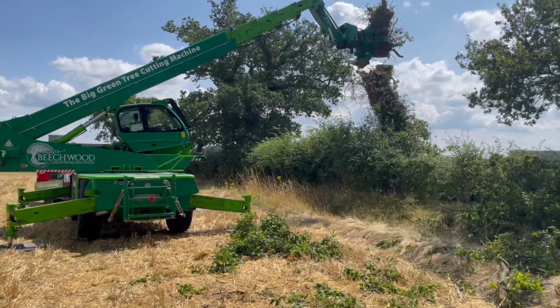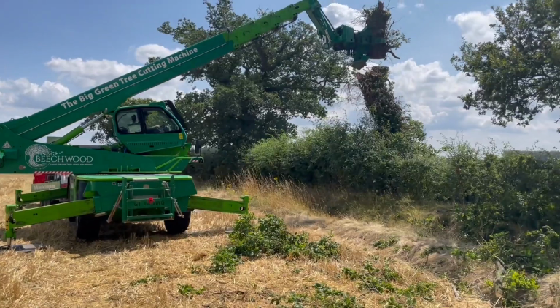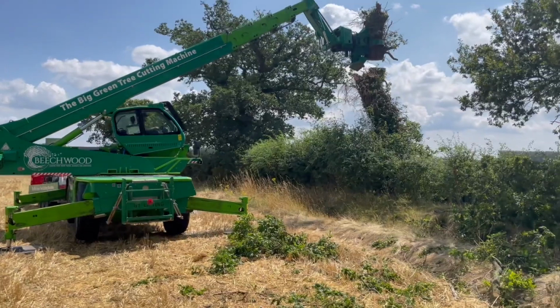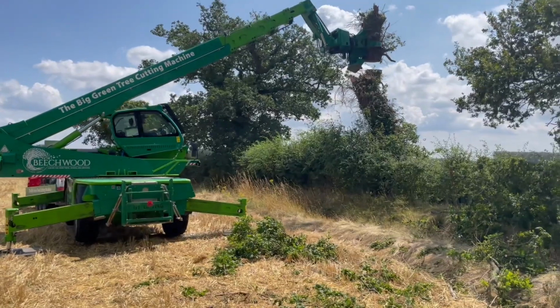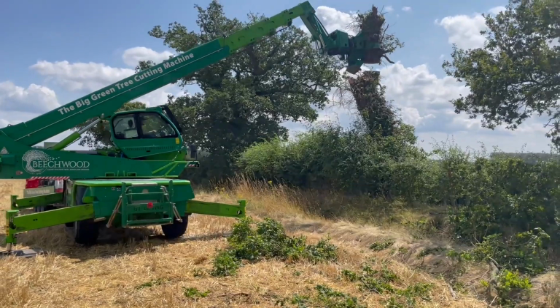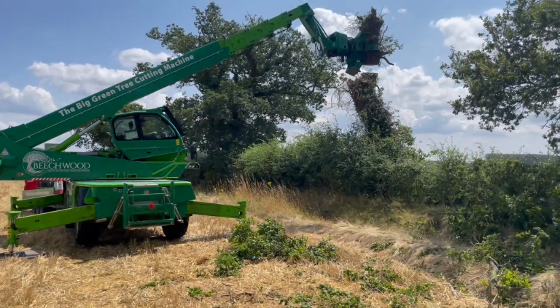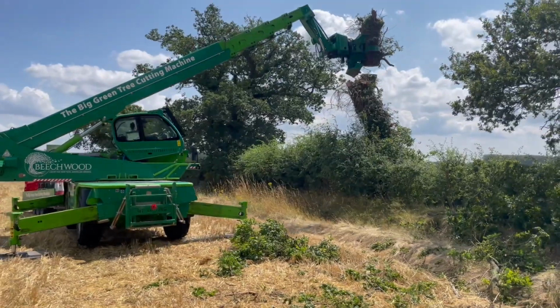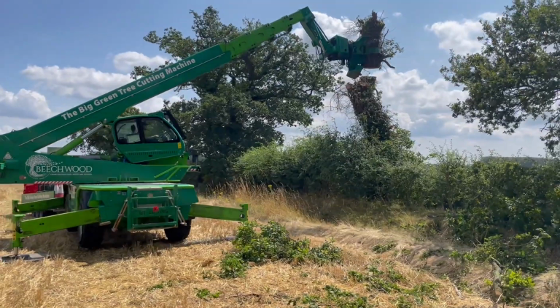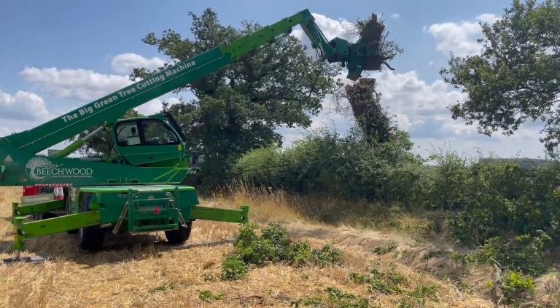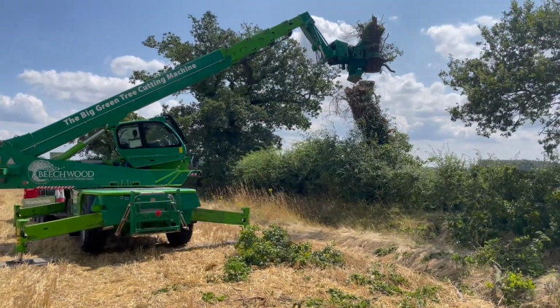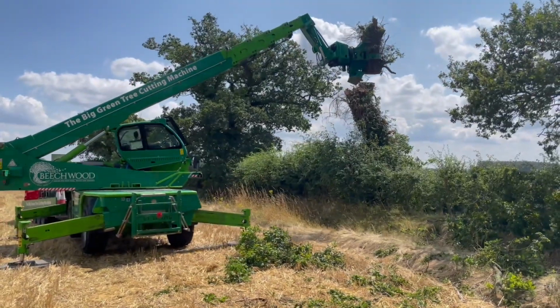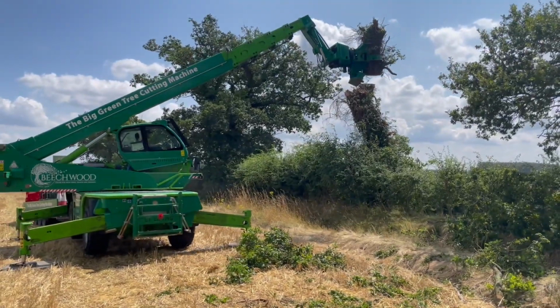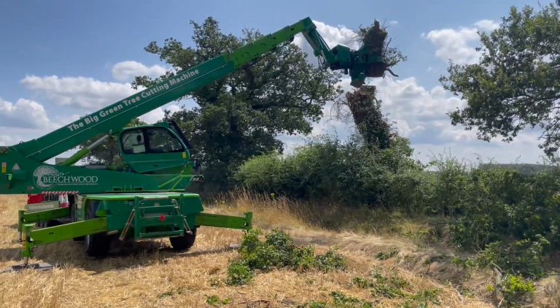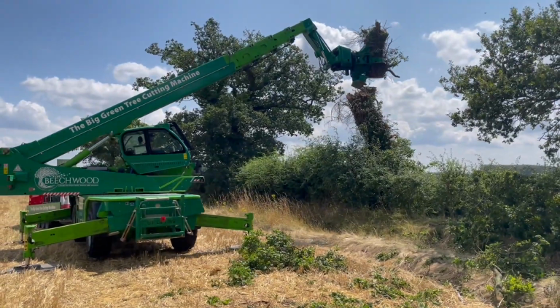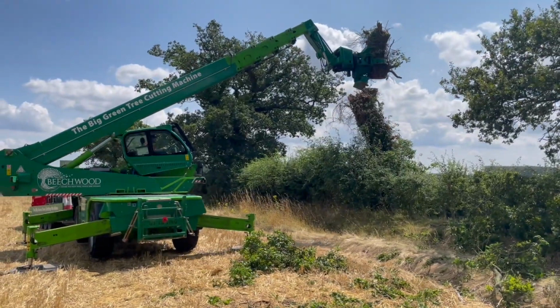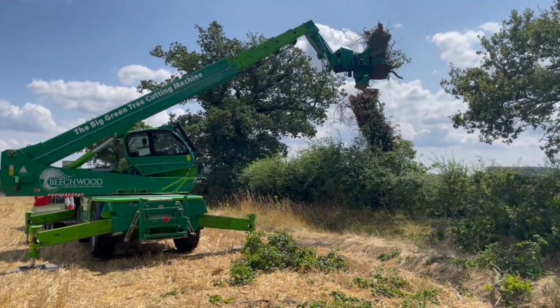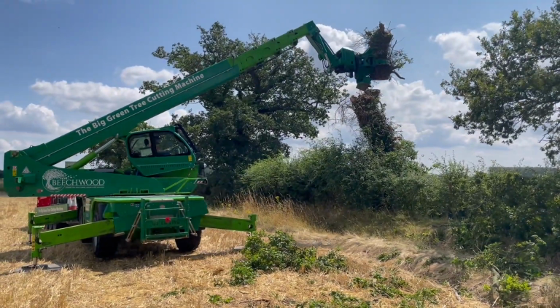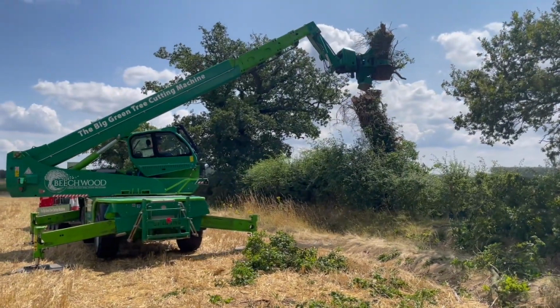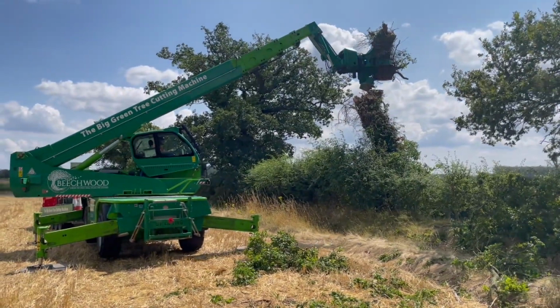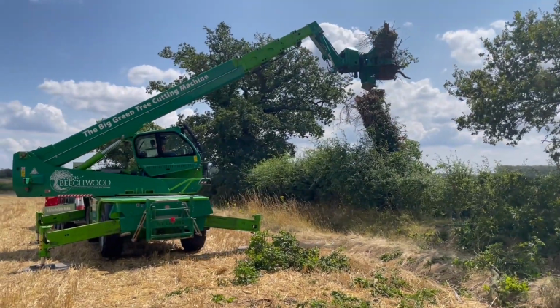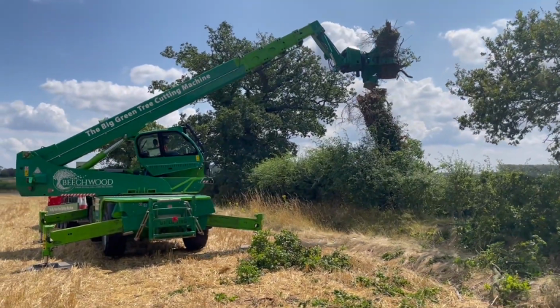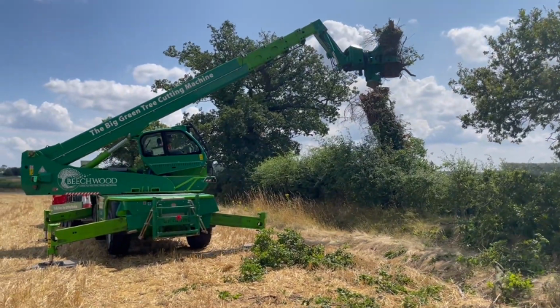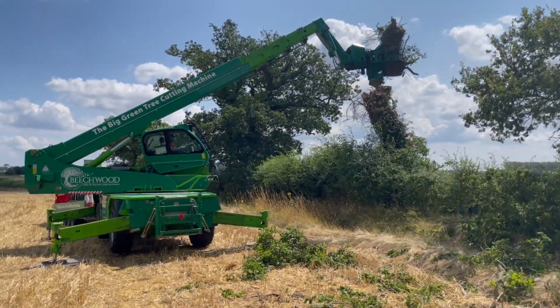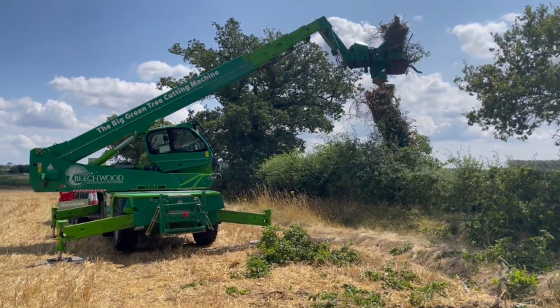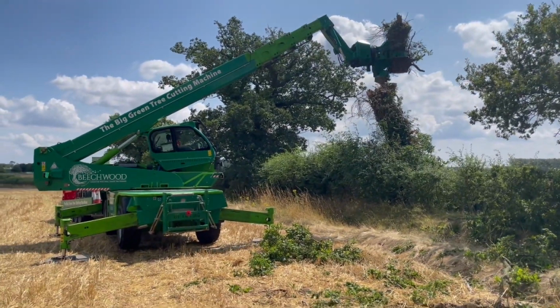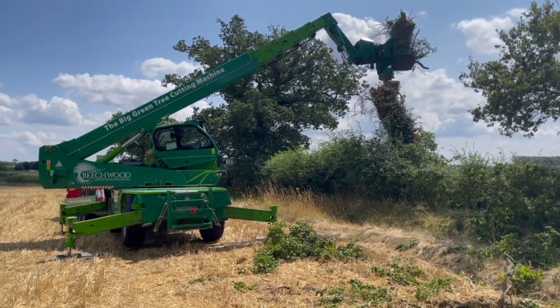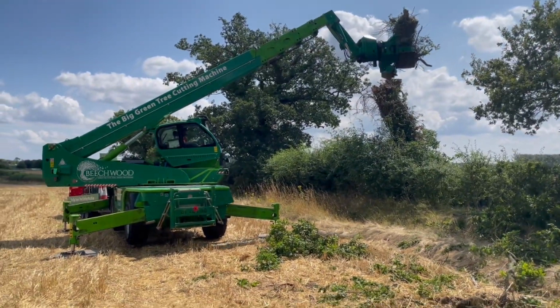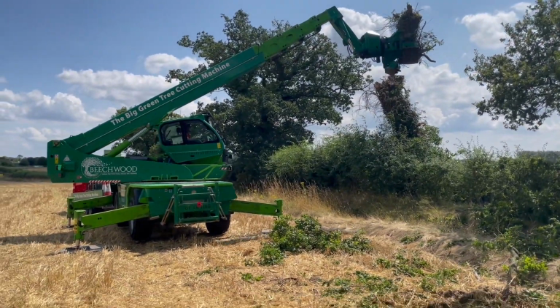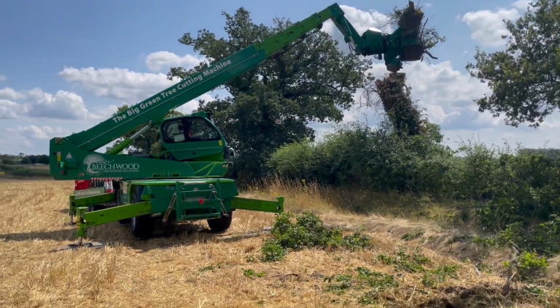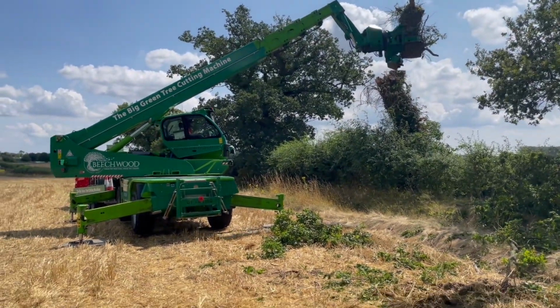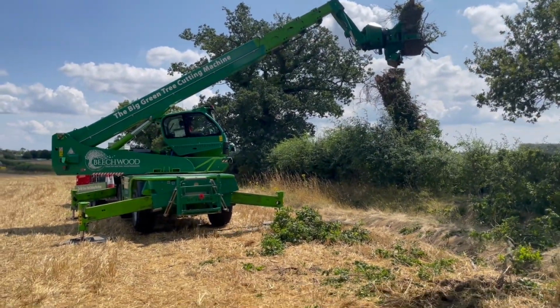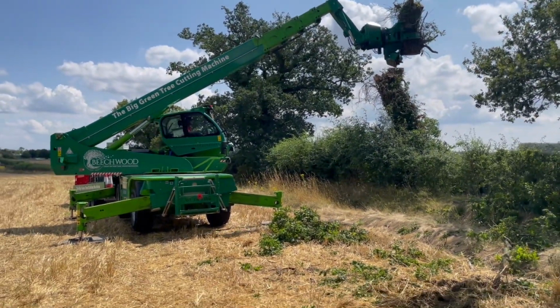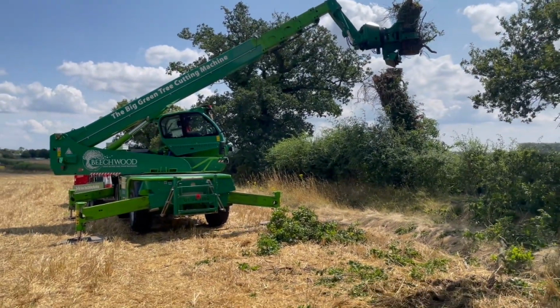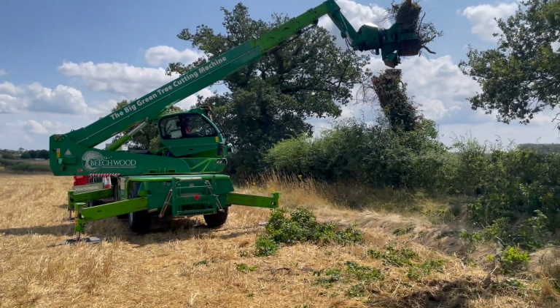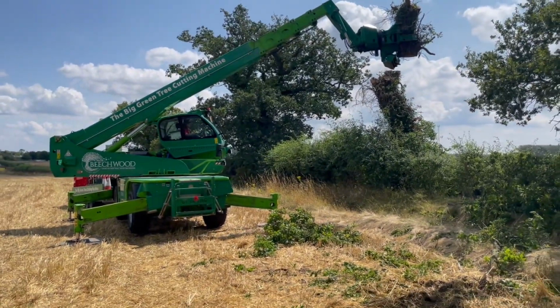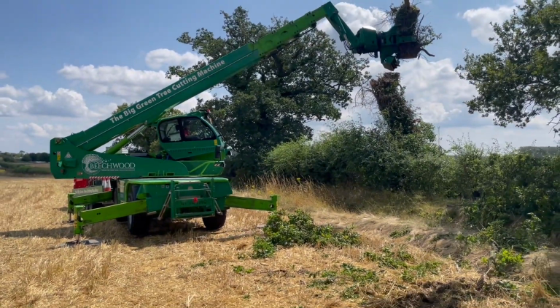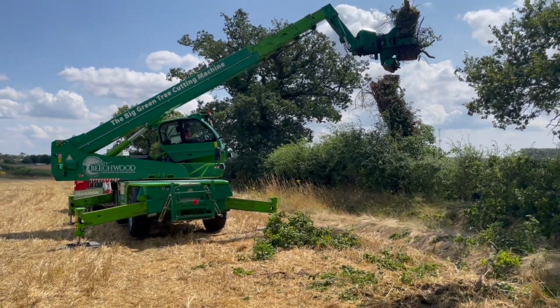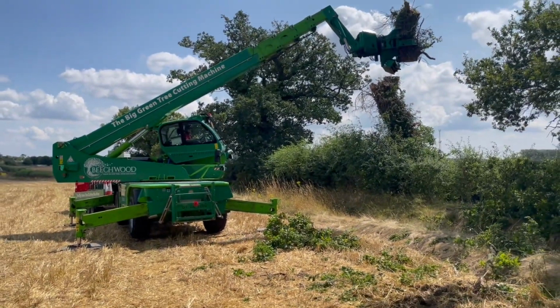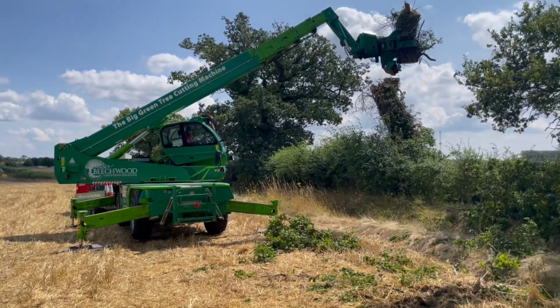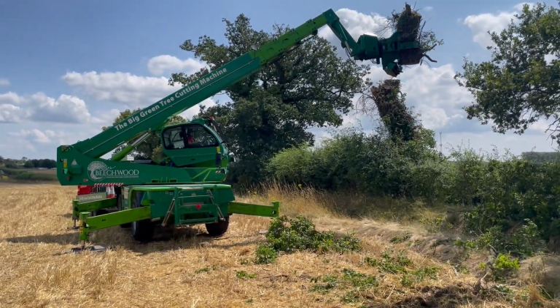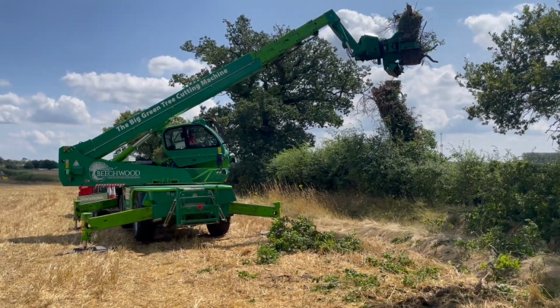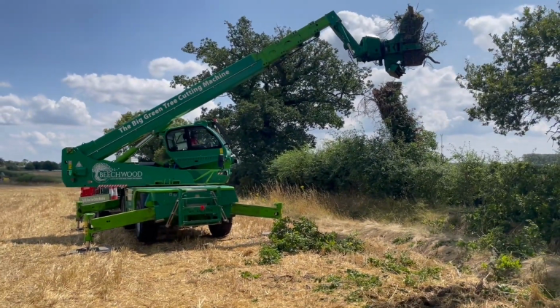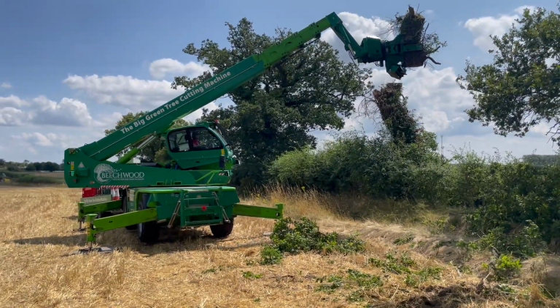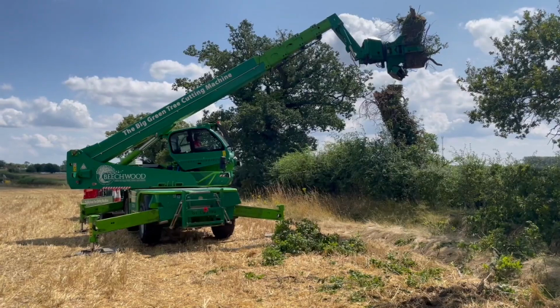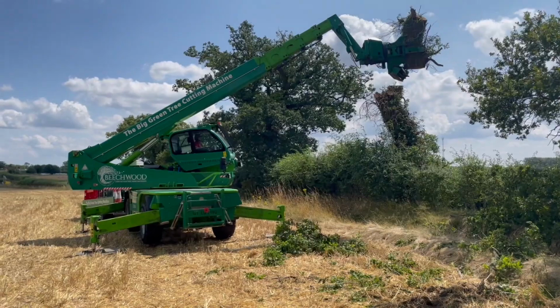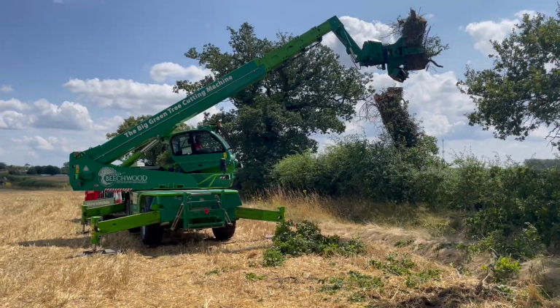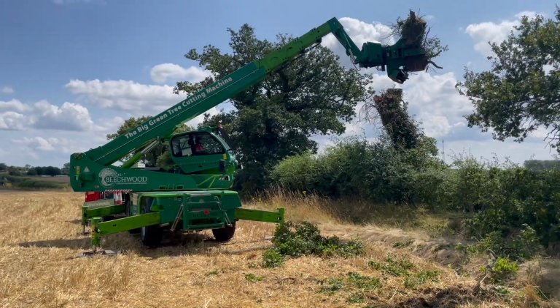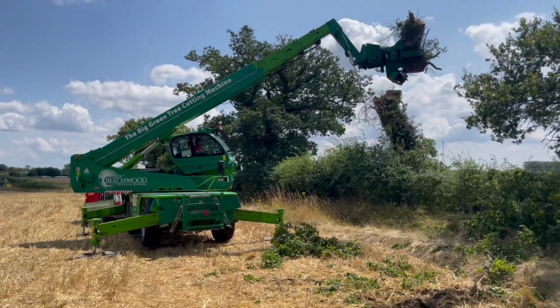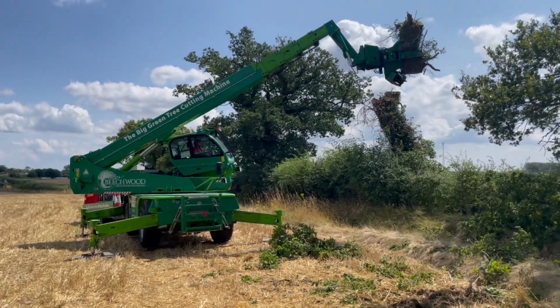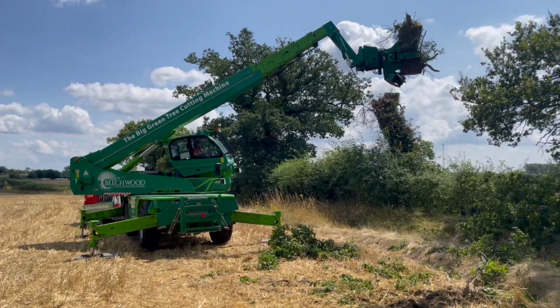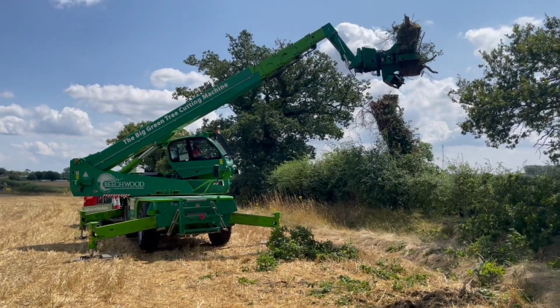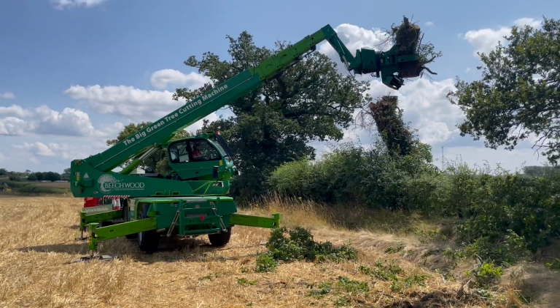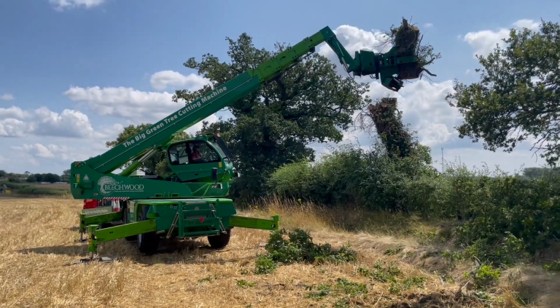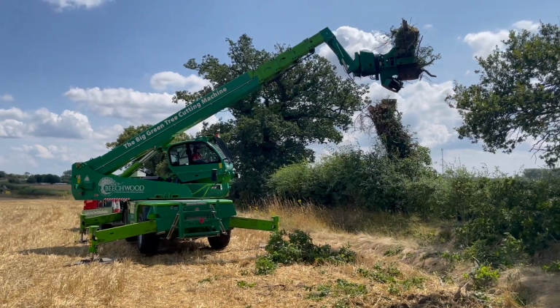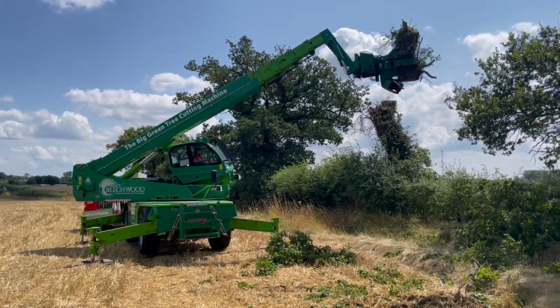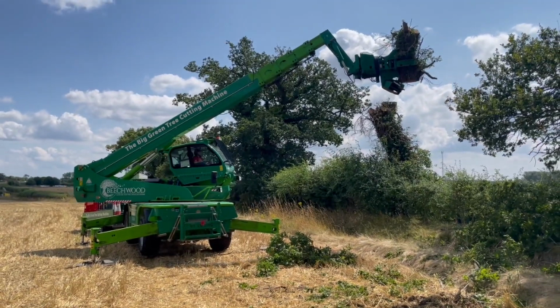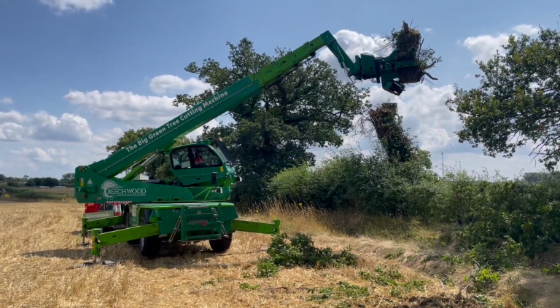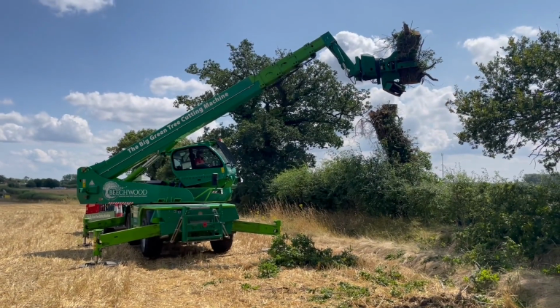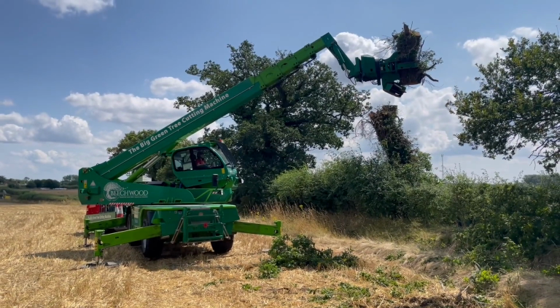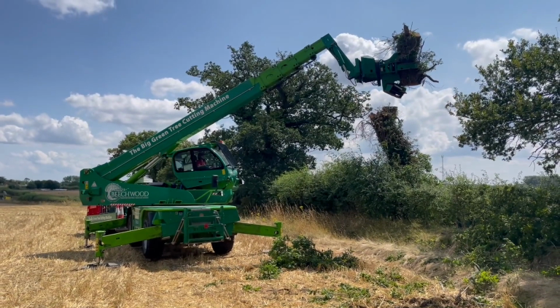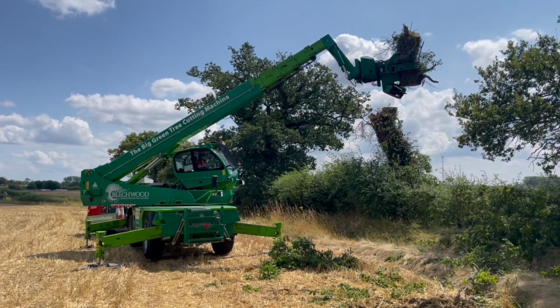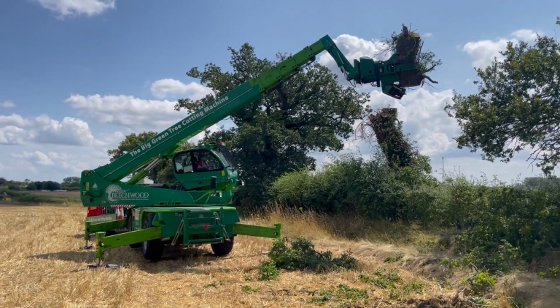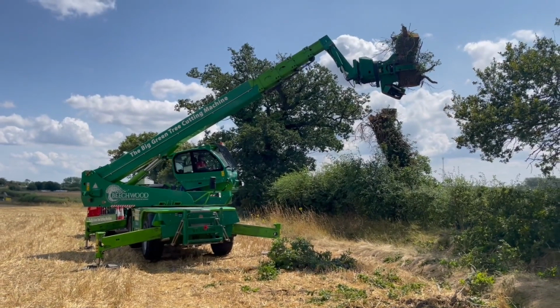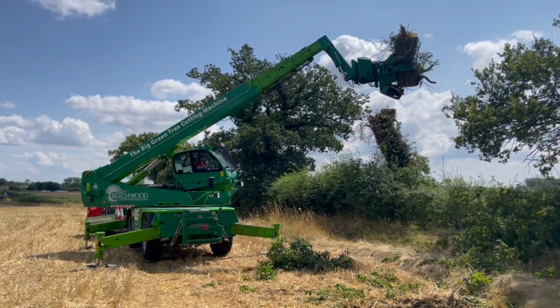No manual handling. Nobody's worked at height. Really, really easy, really straightforward and very efficient.